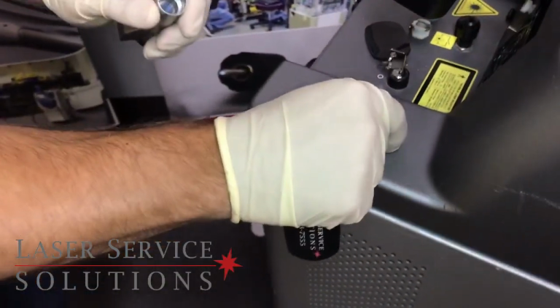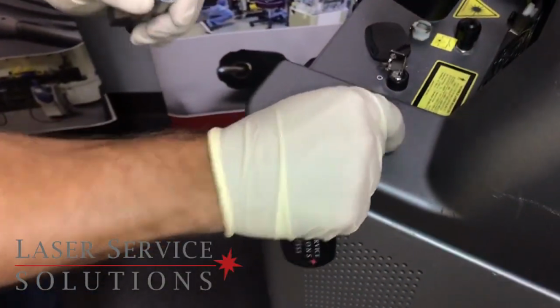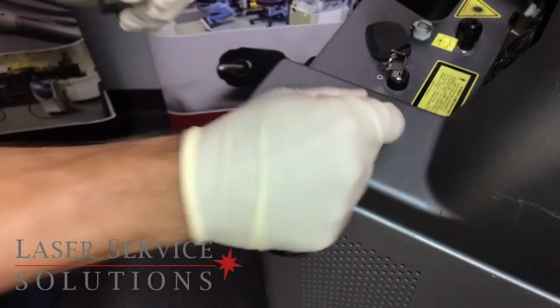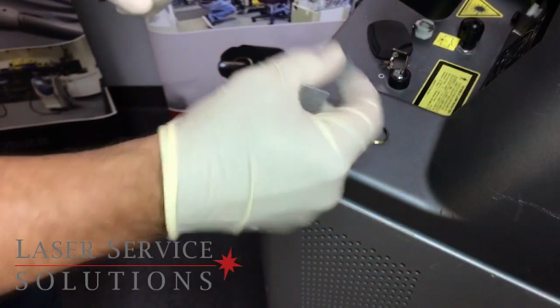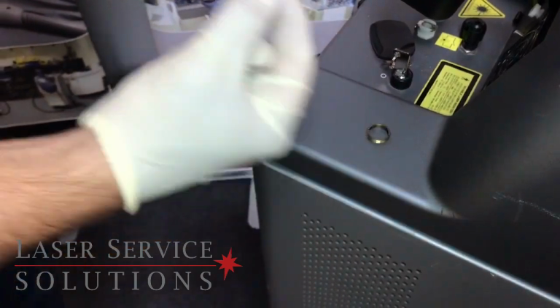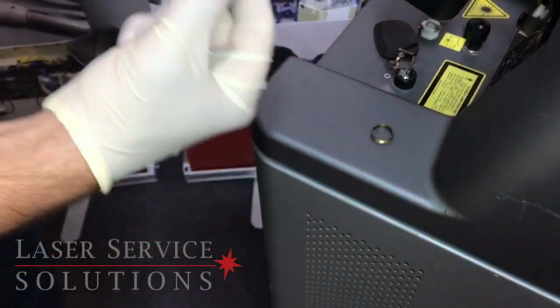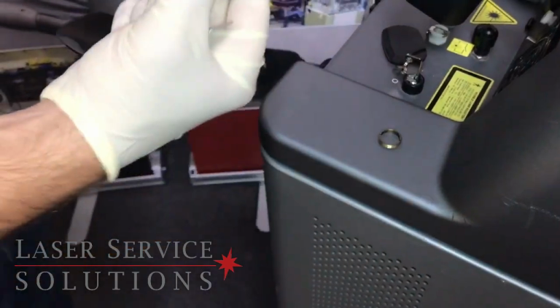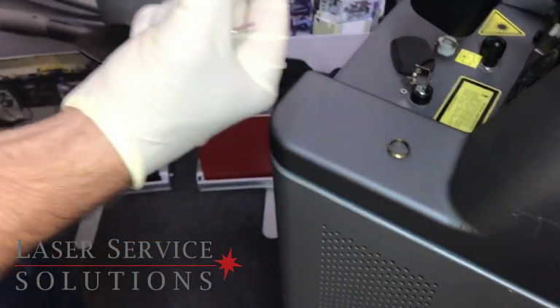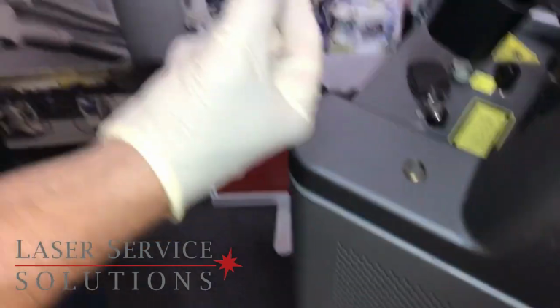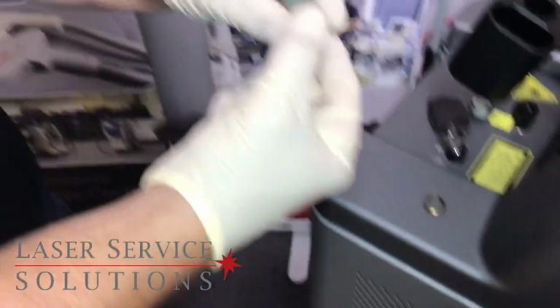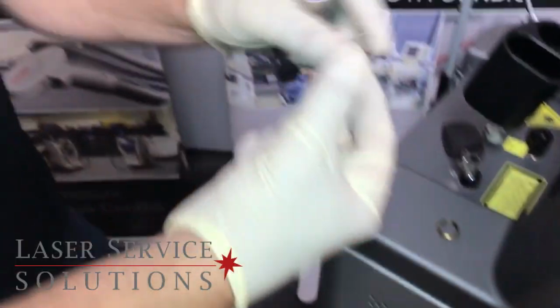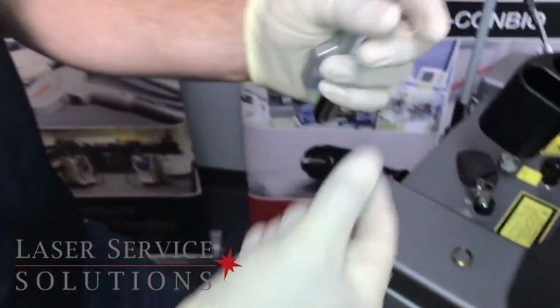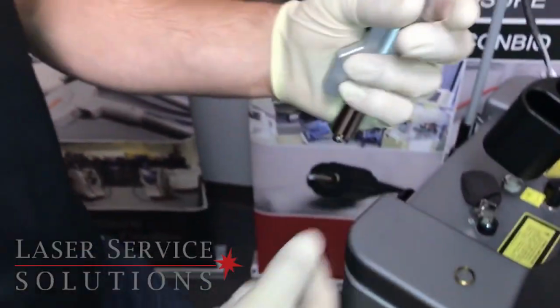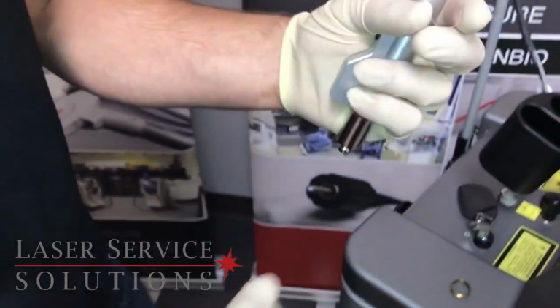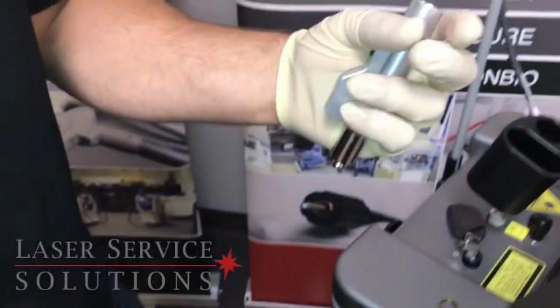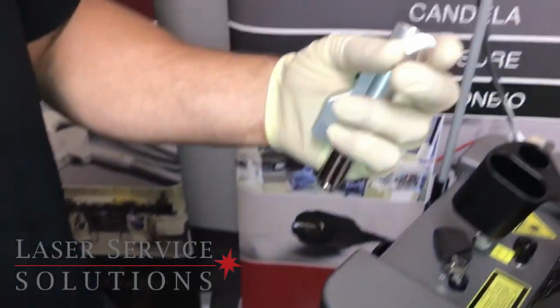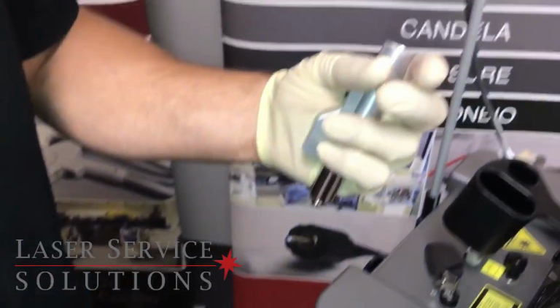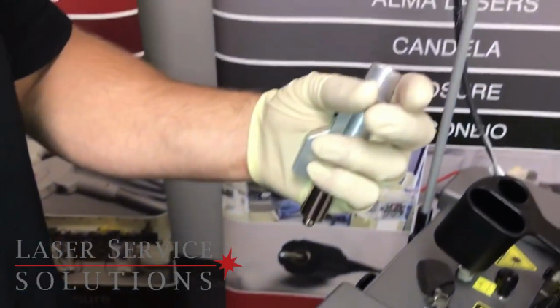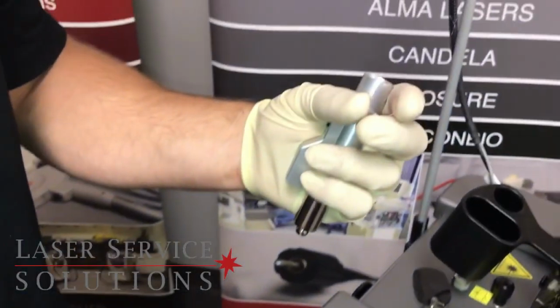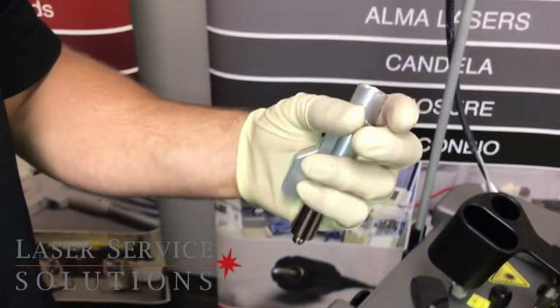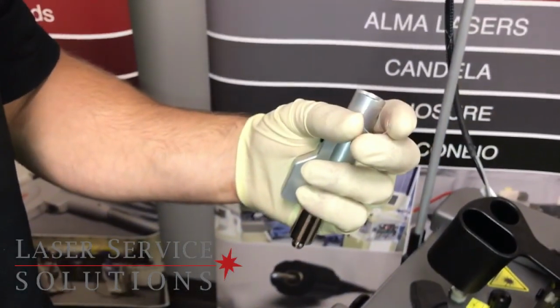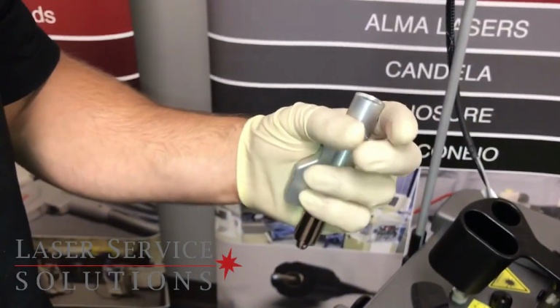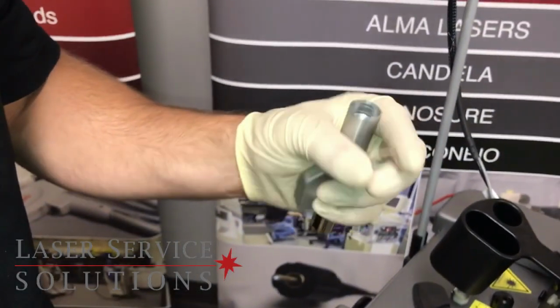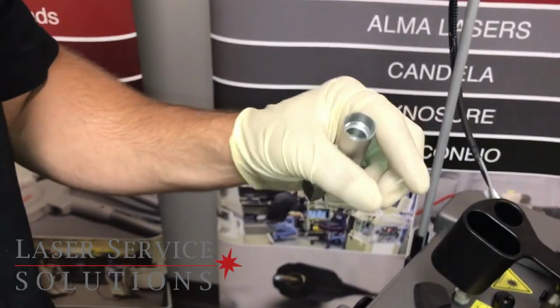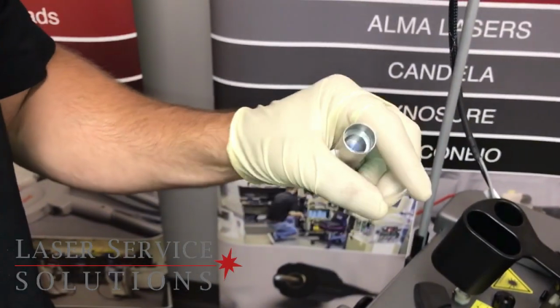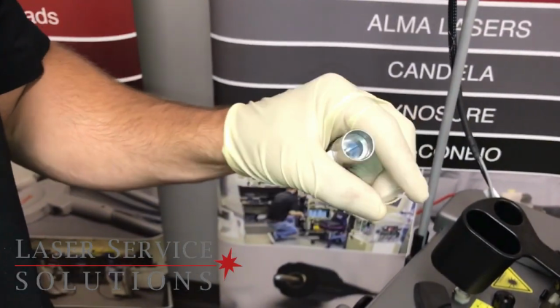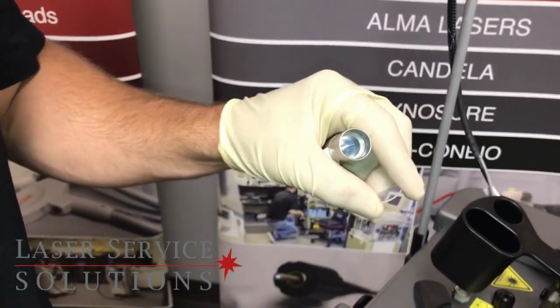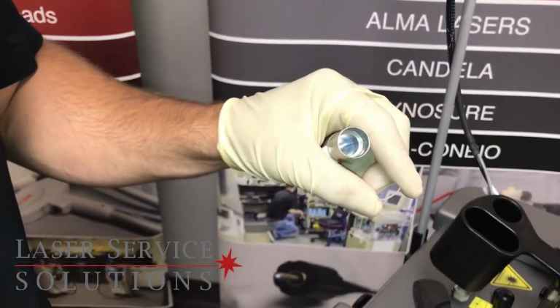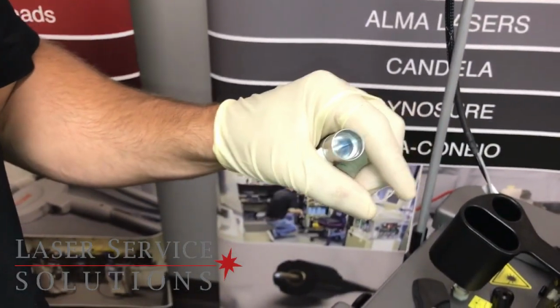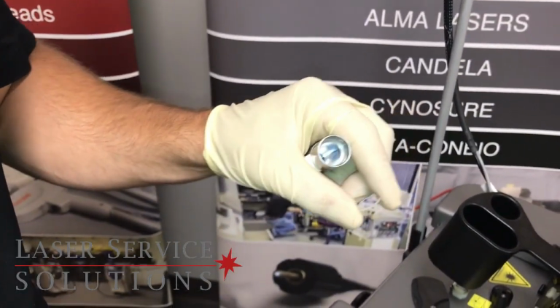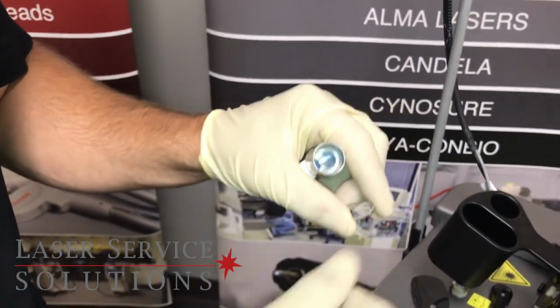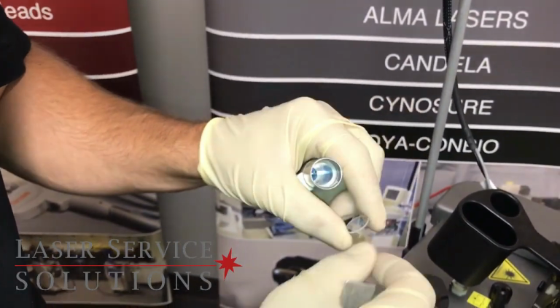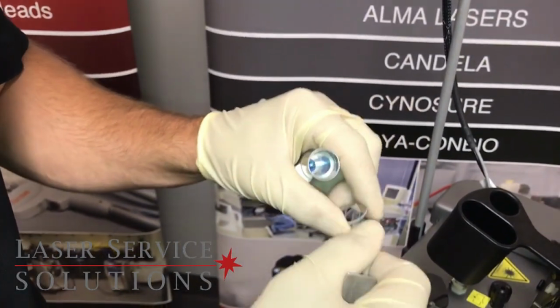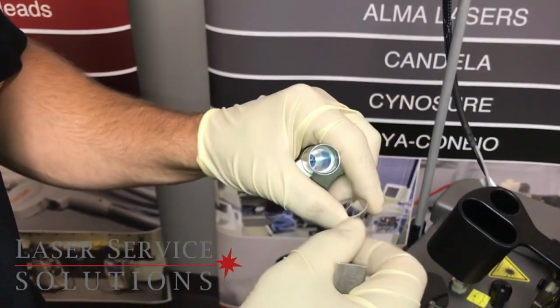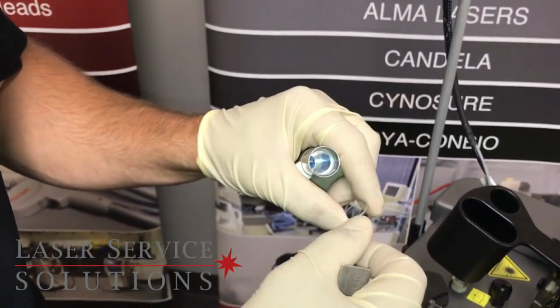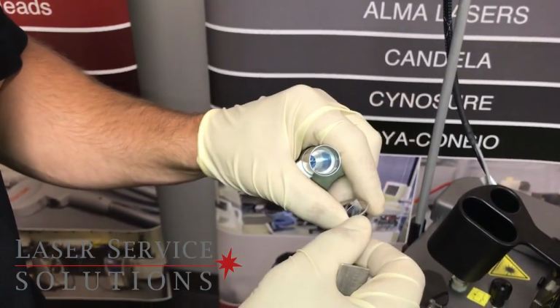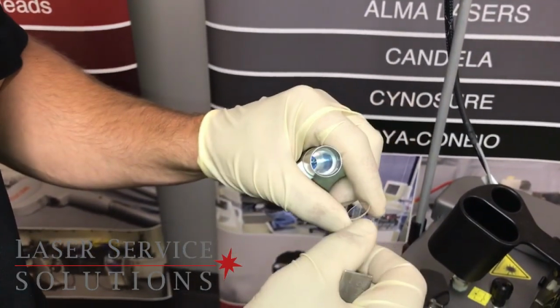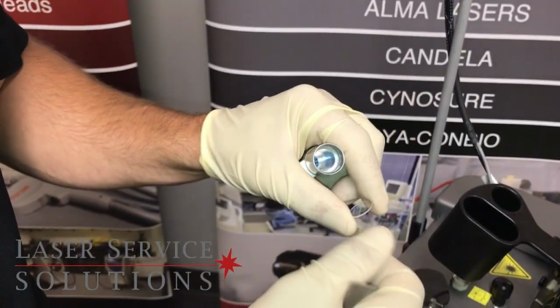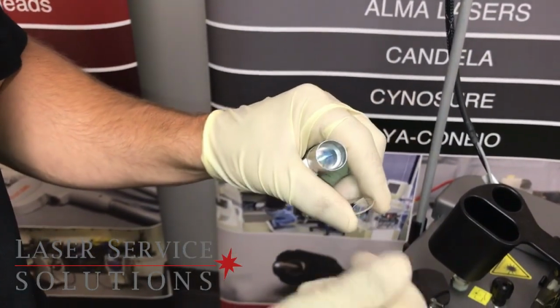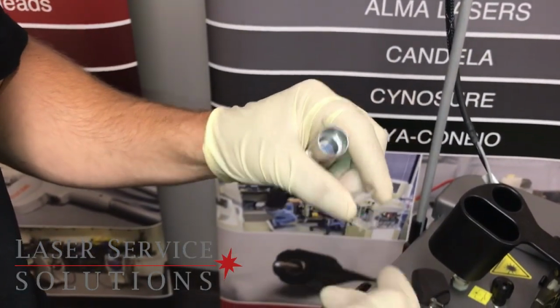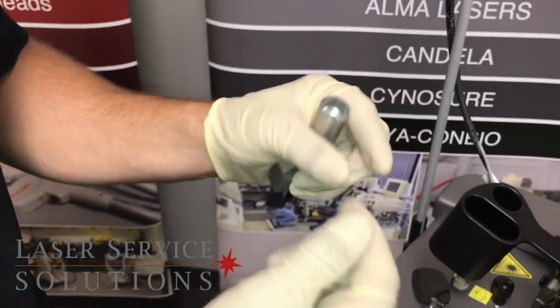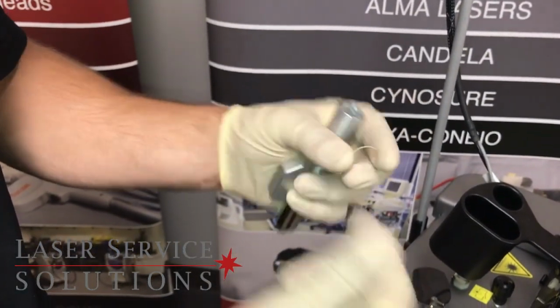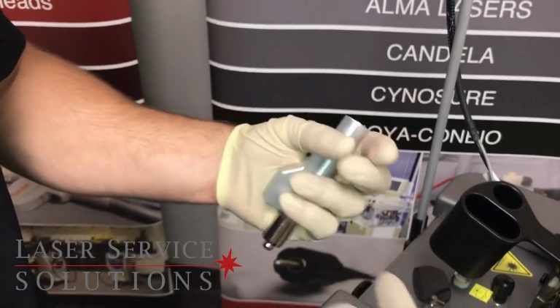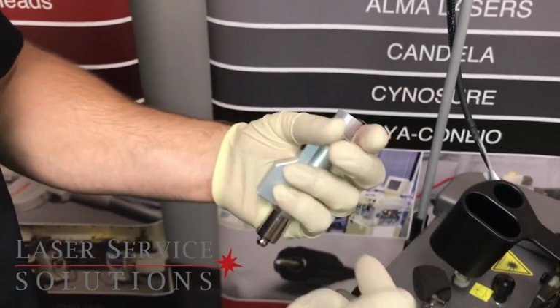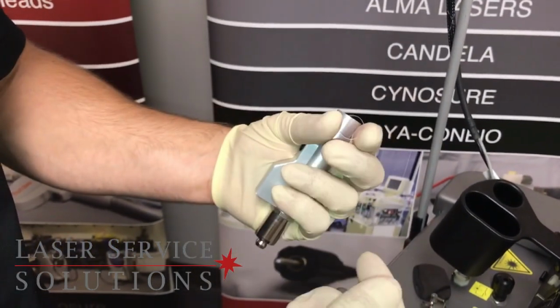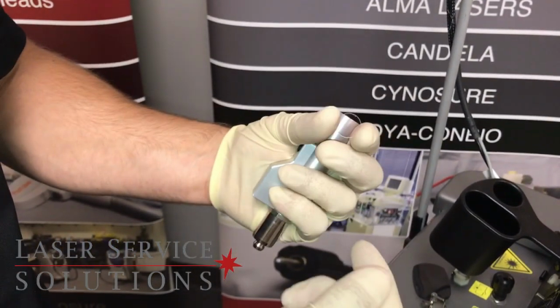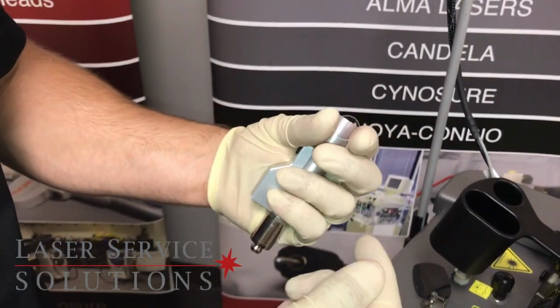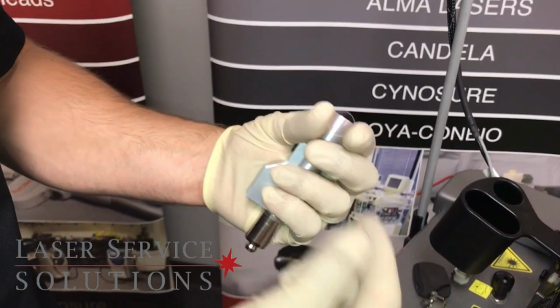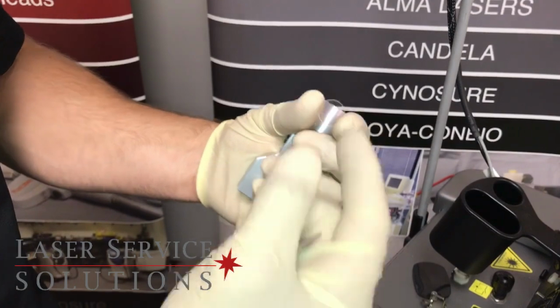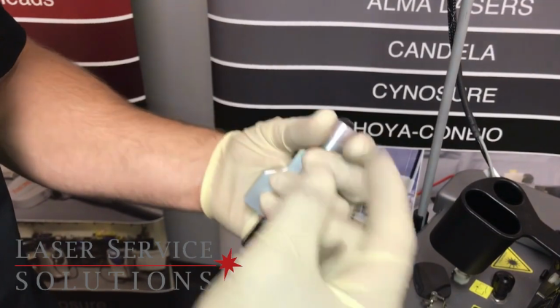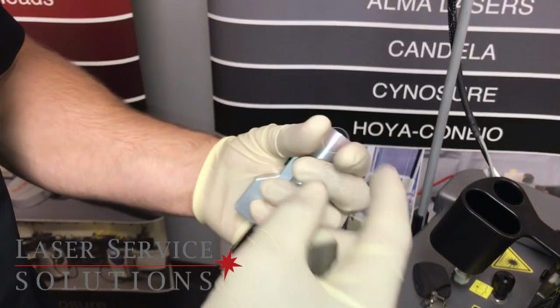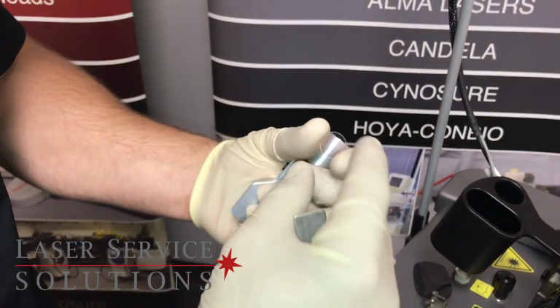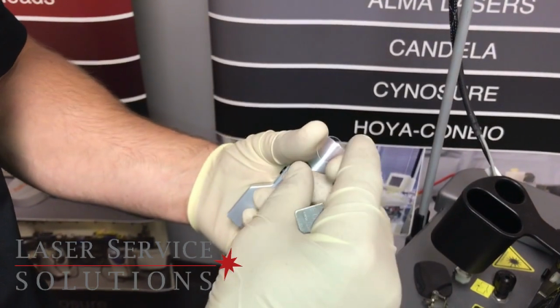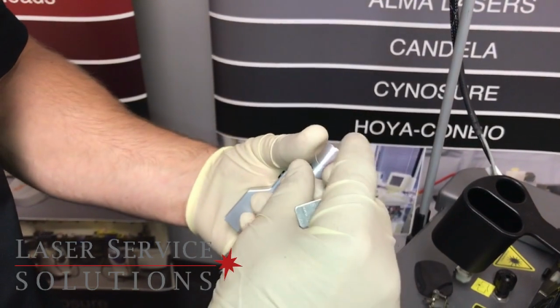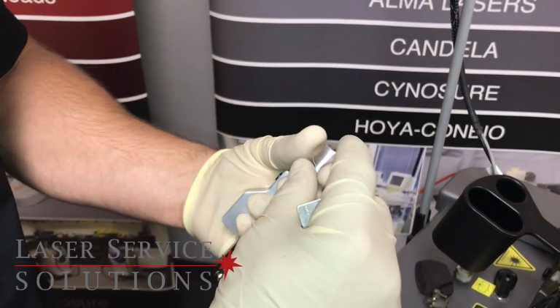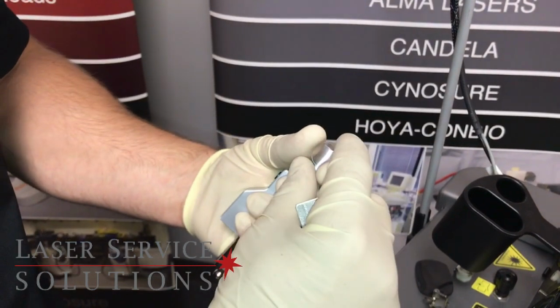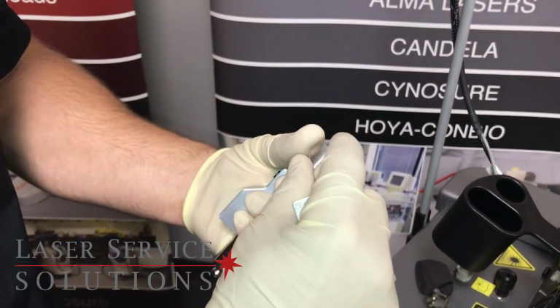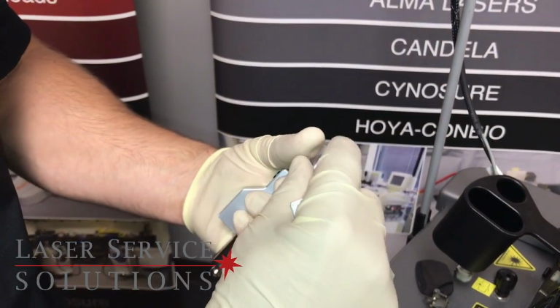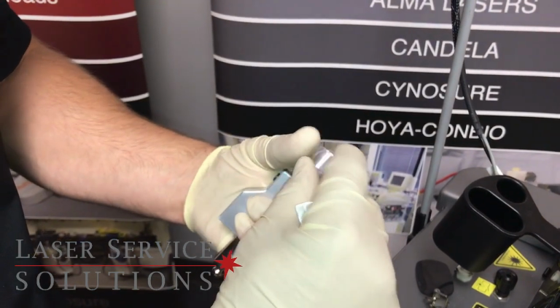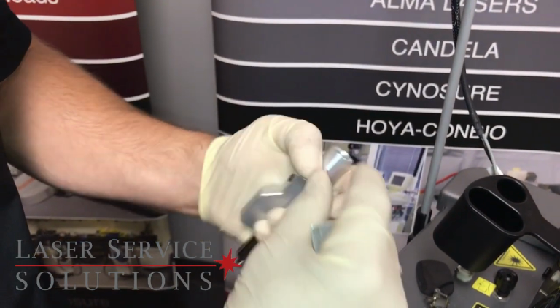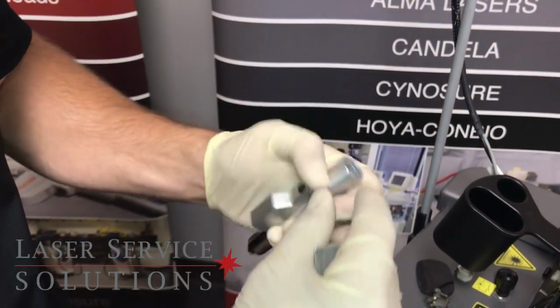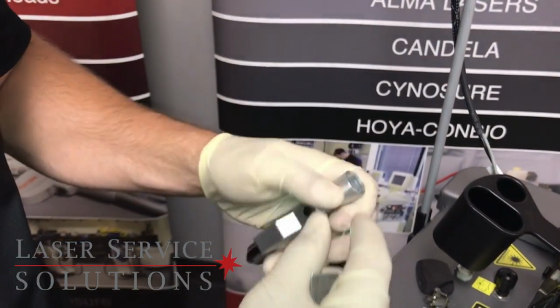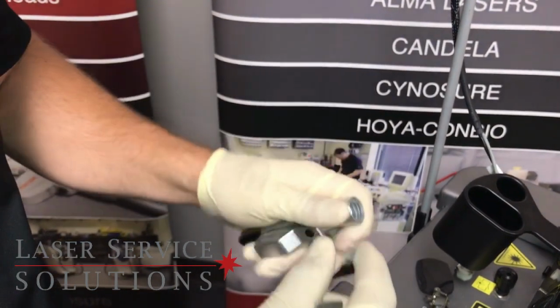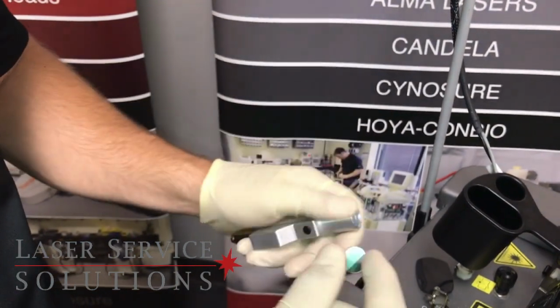At that point you want to inspect your window. Sometimes you can clean it. If it doesn't clean up, then you want to go ahead and replace it with a new one.